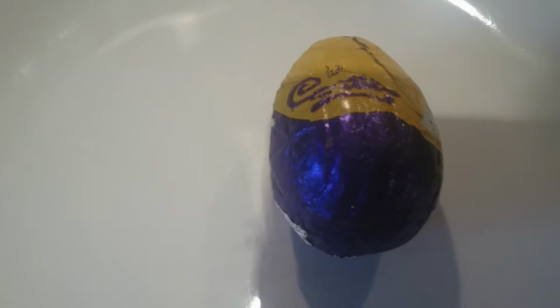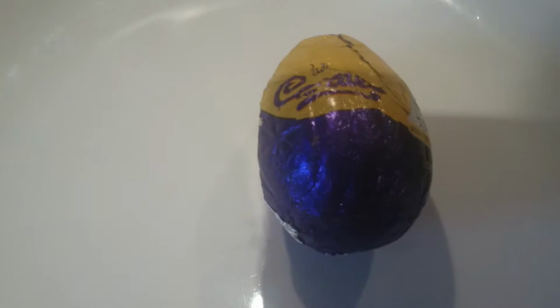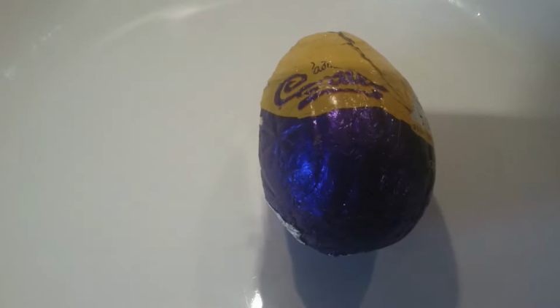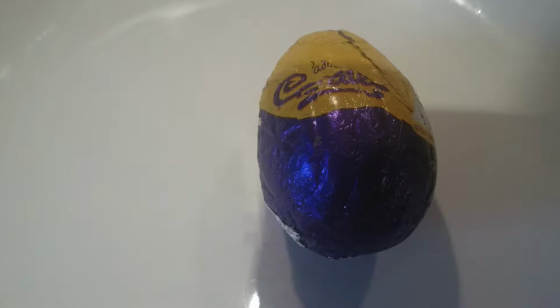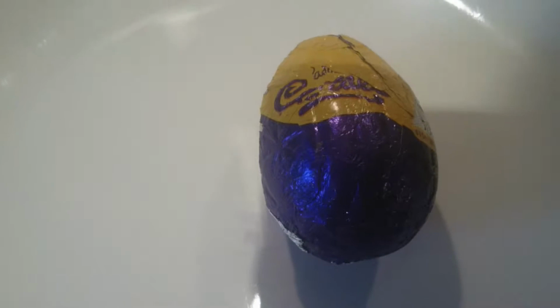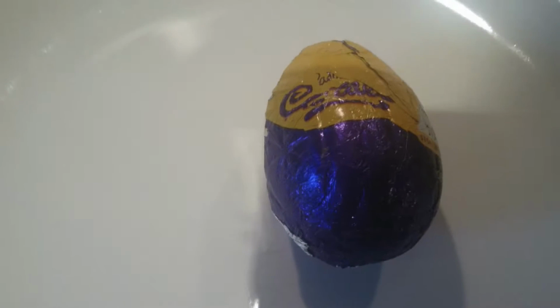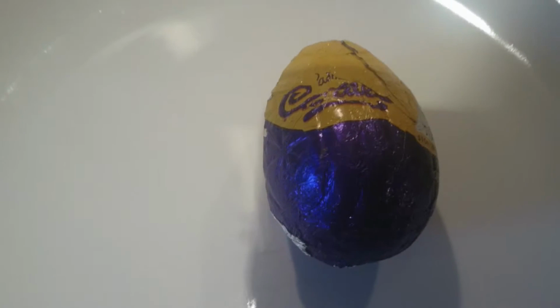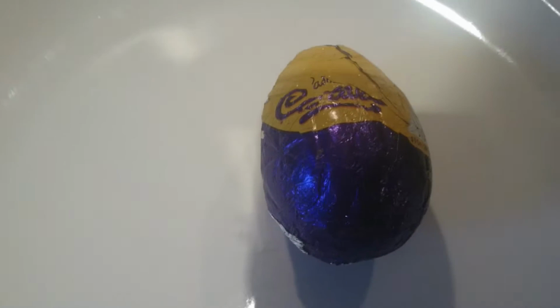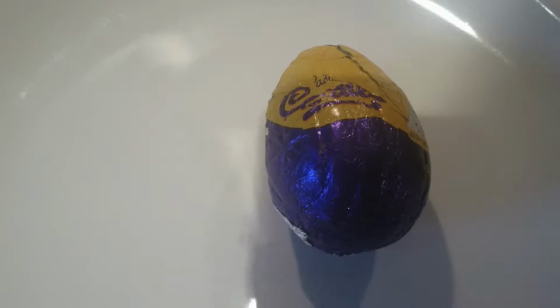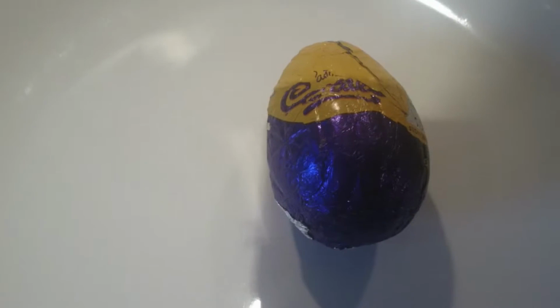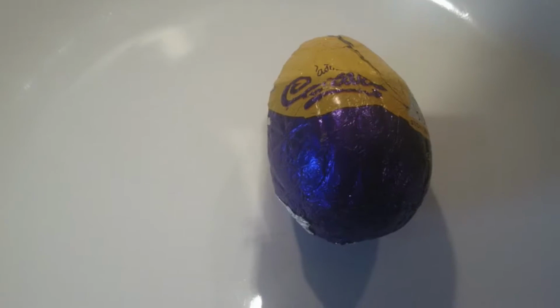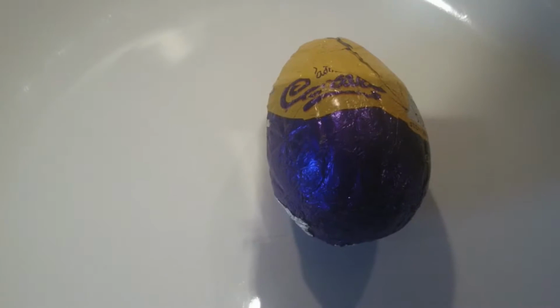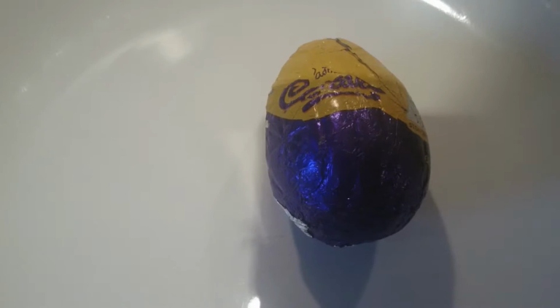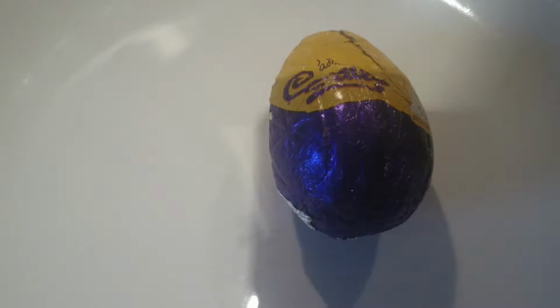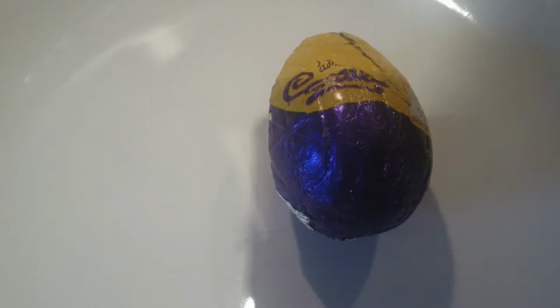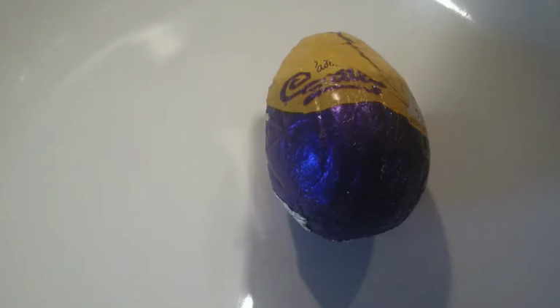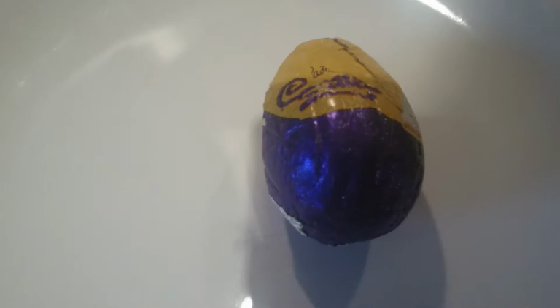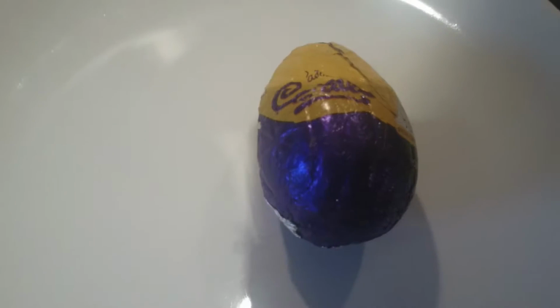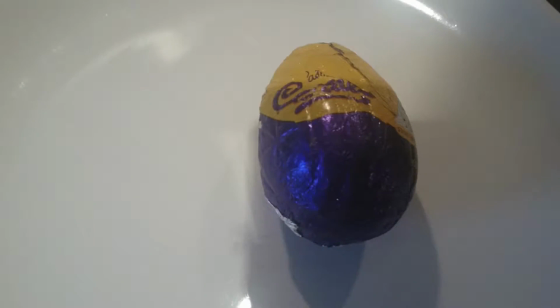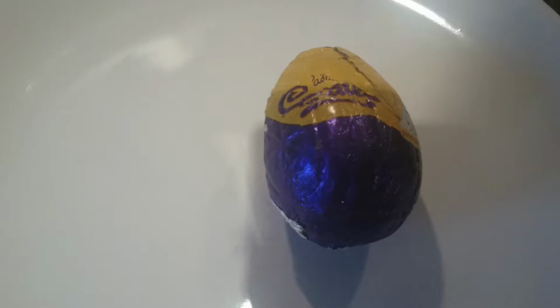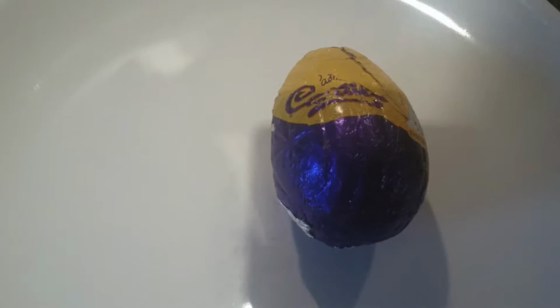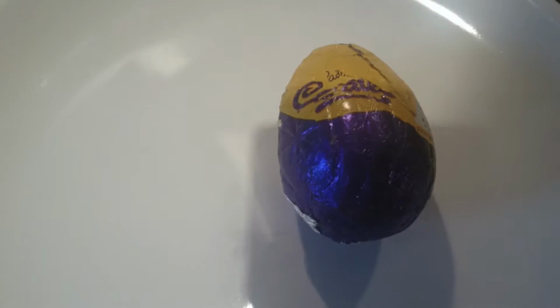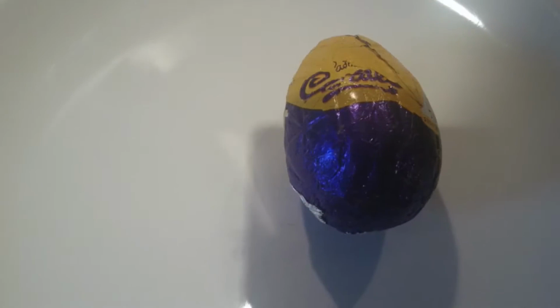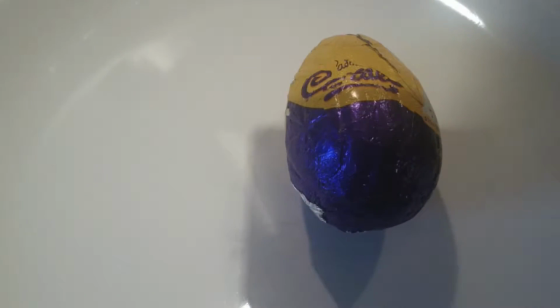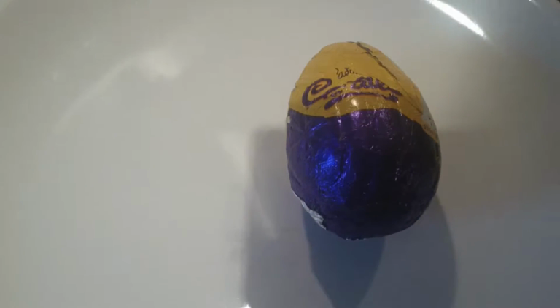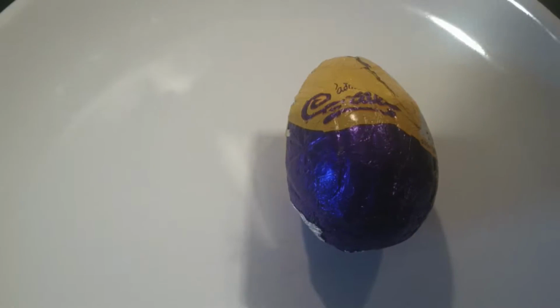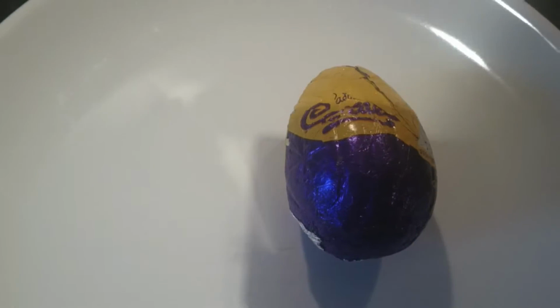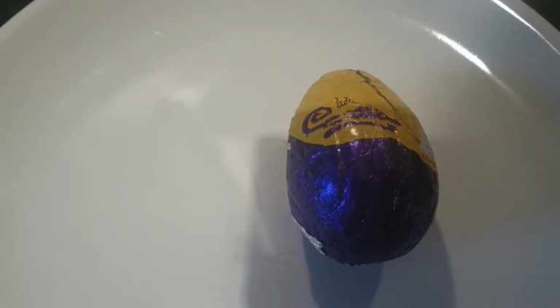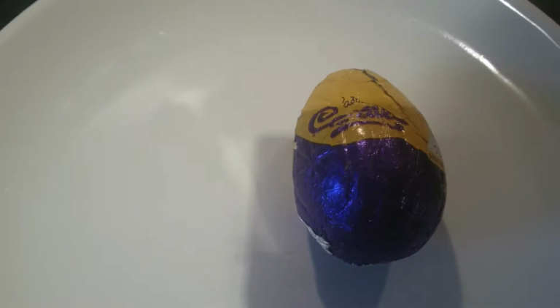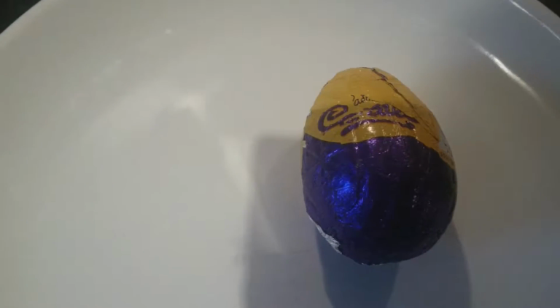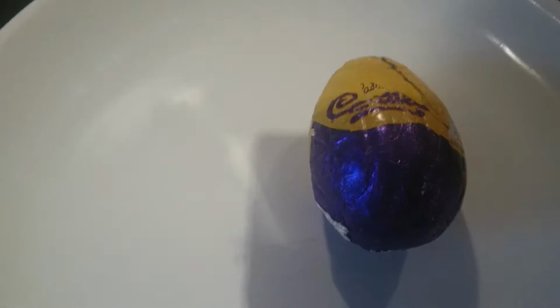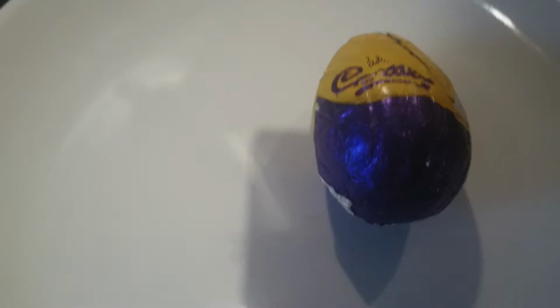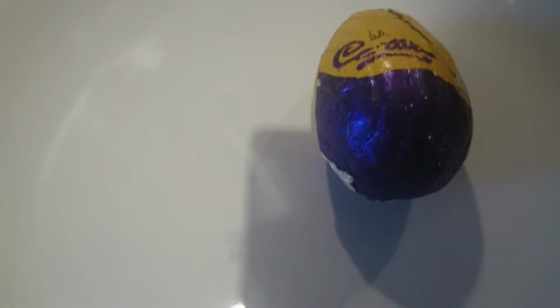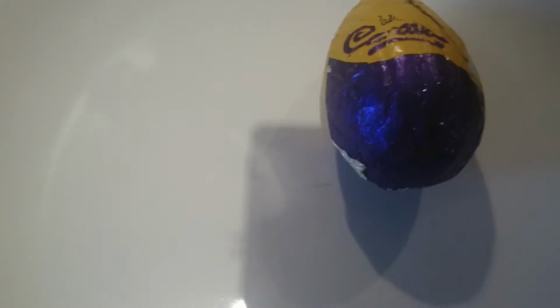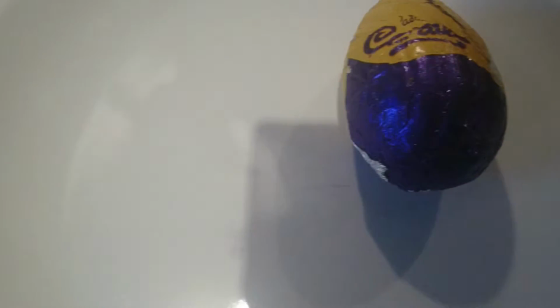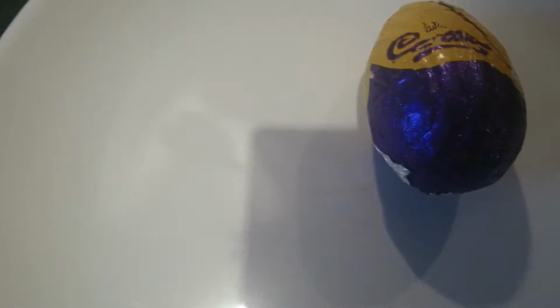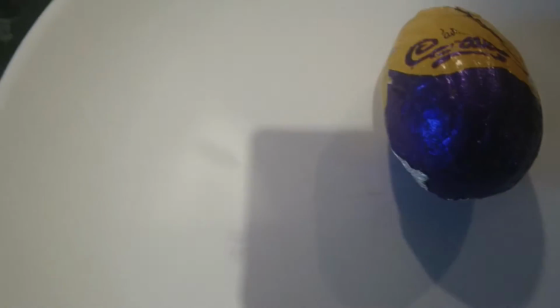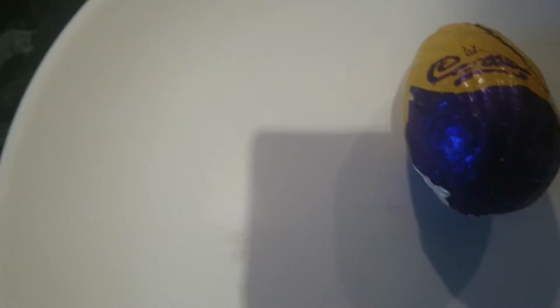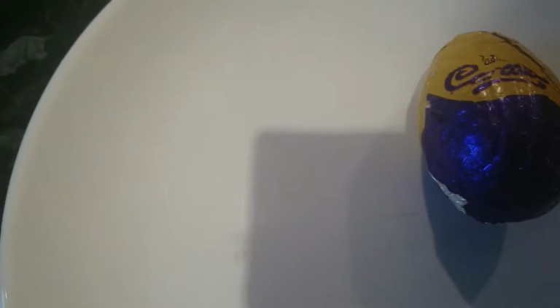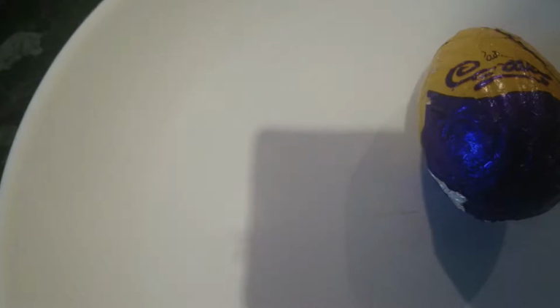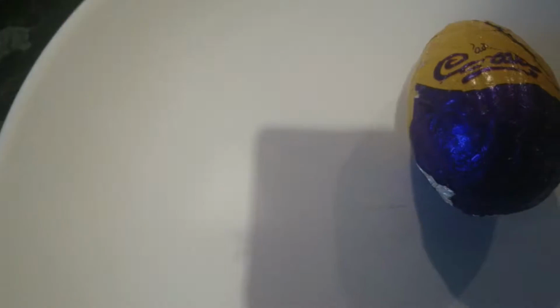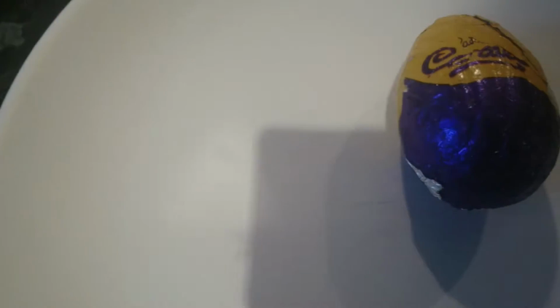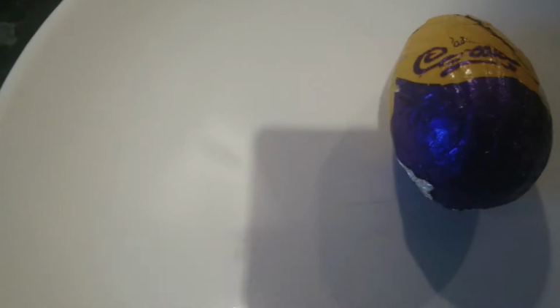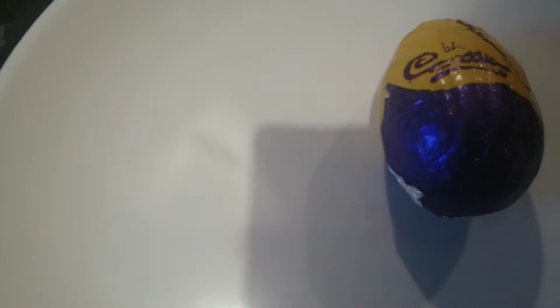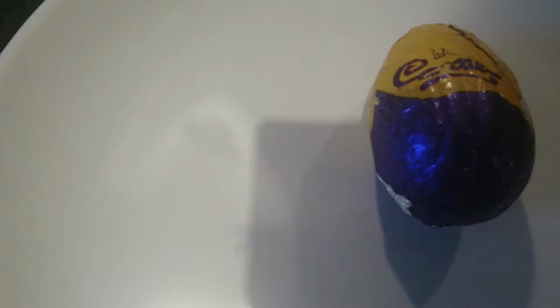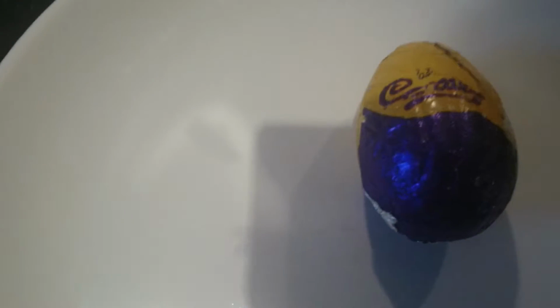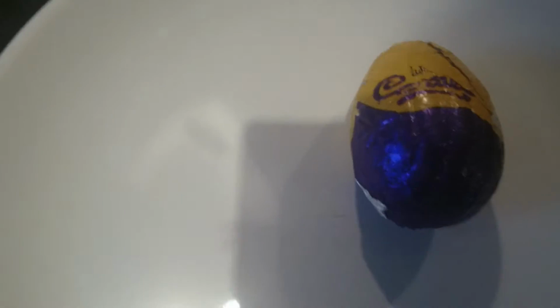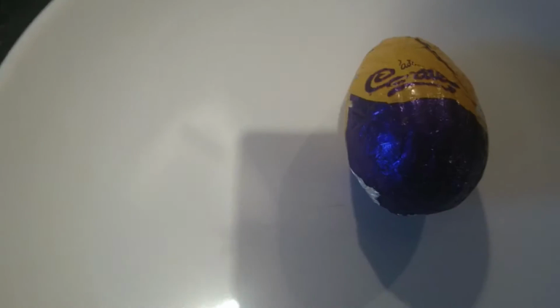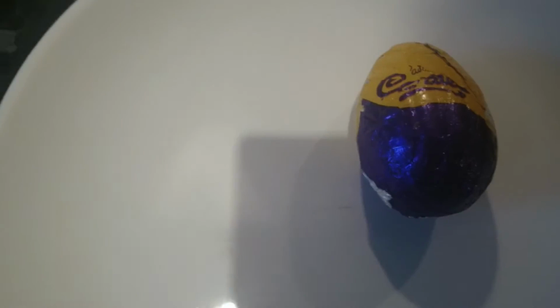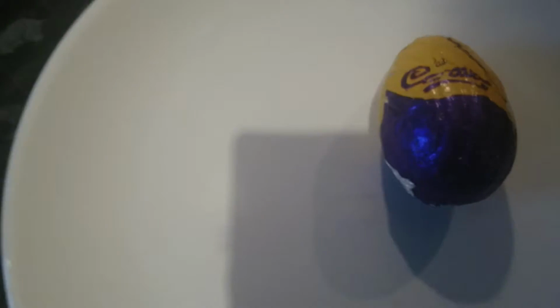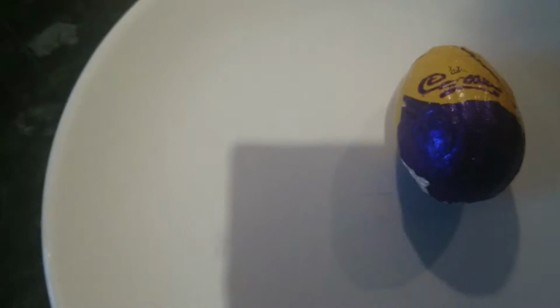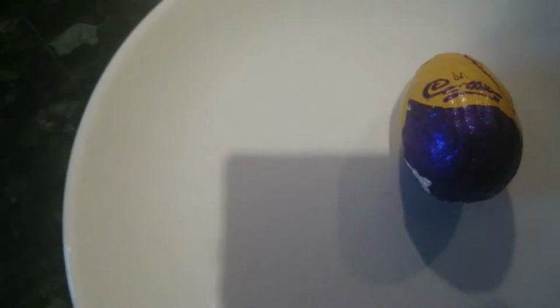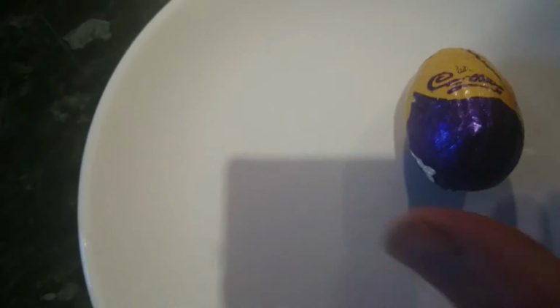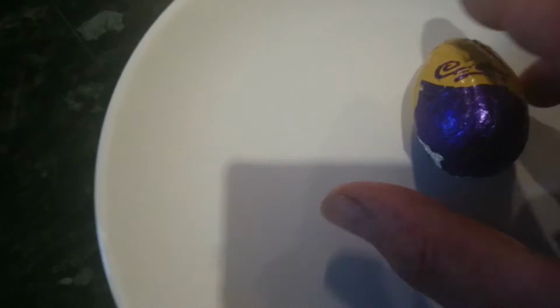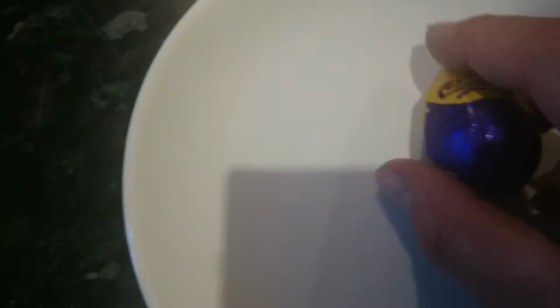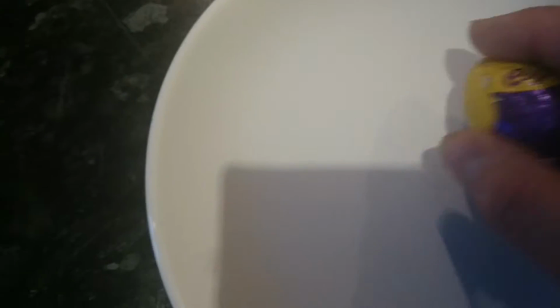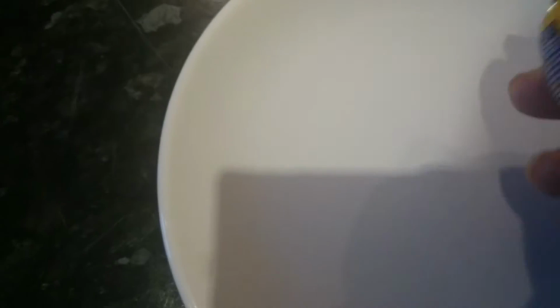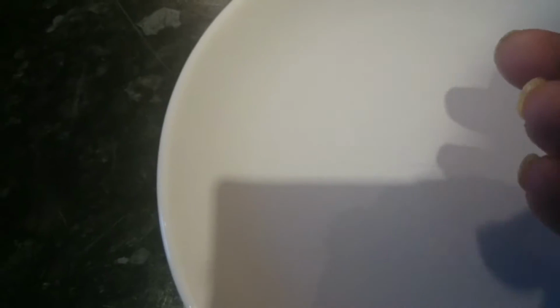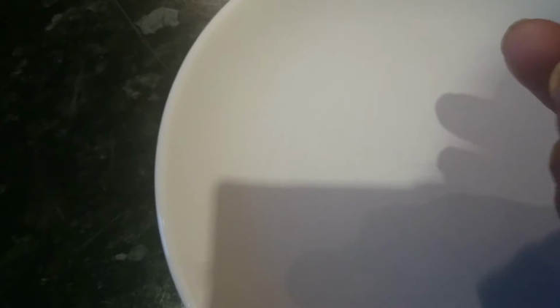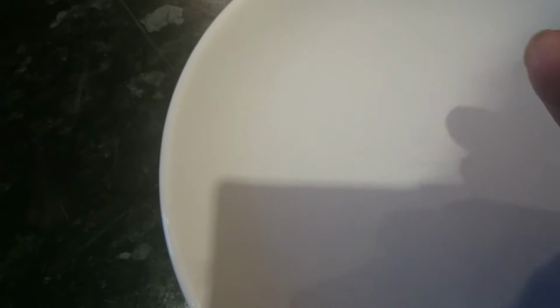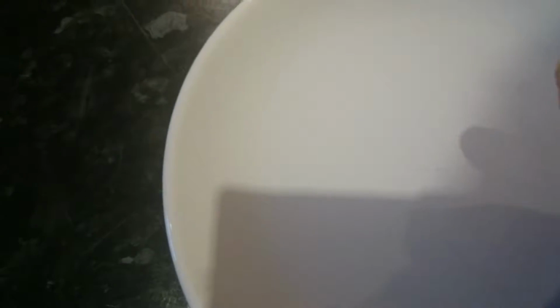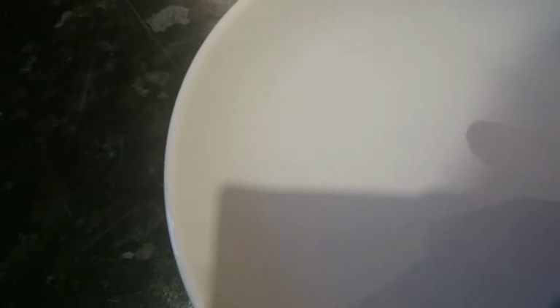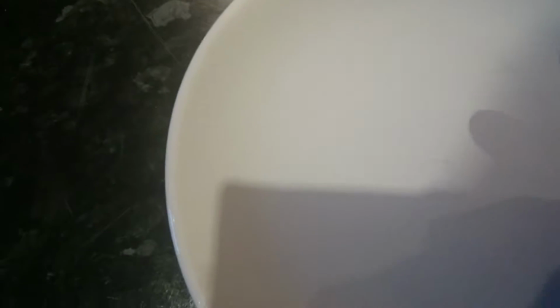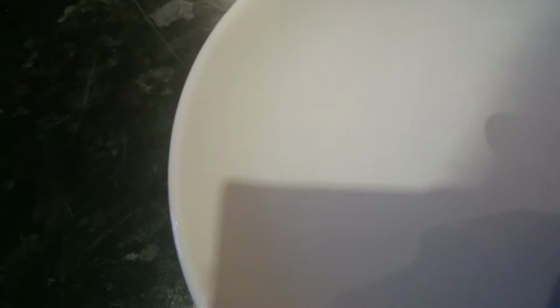Okay, we've got a Cadbury Caramelic. Now I've seen many of these about, so I thought I'll show you it.